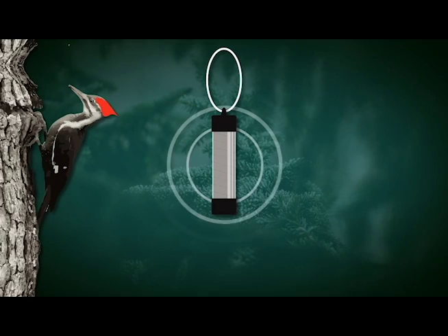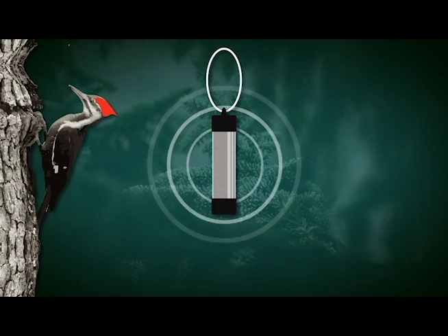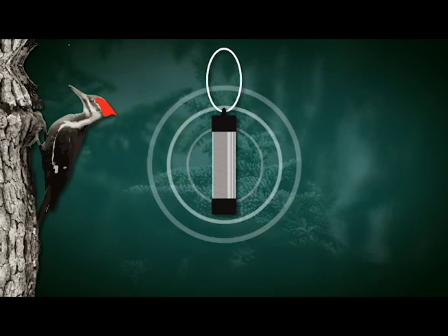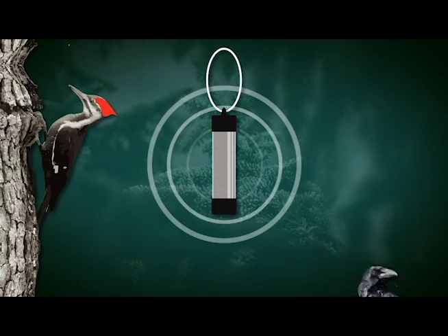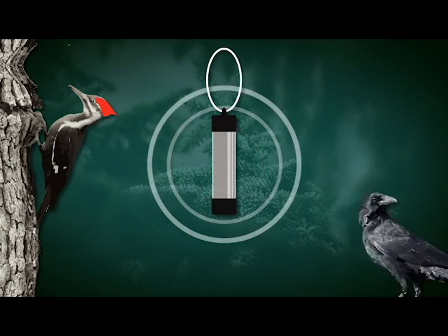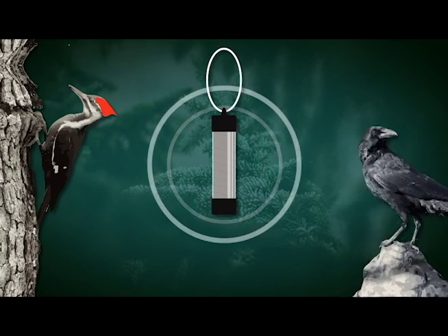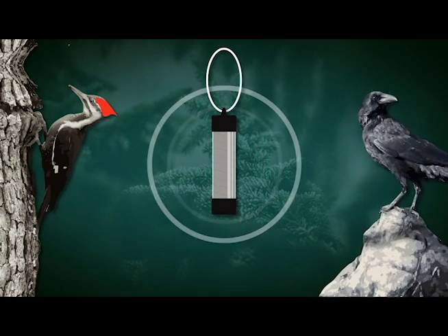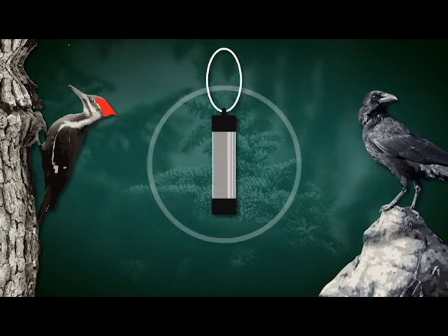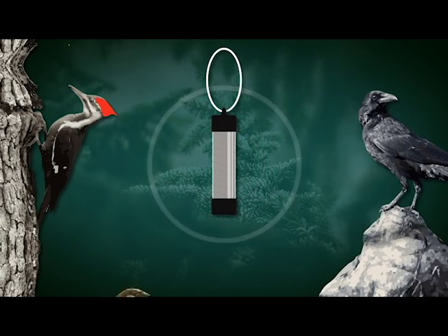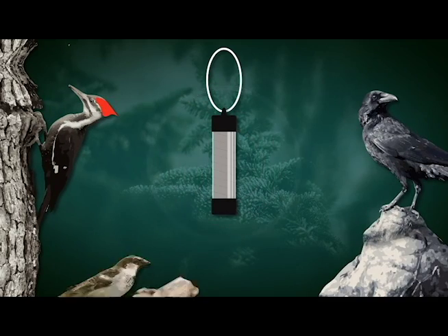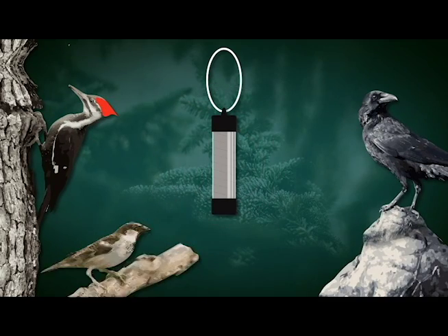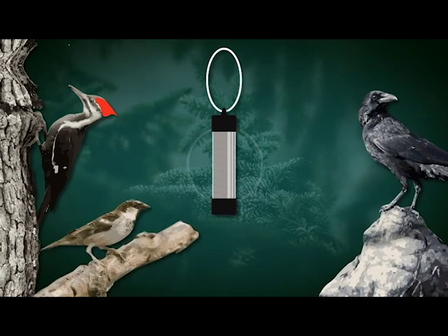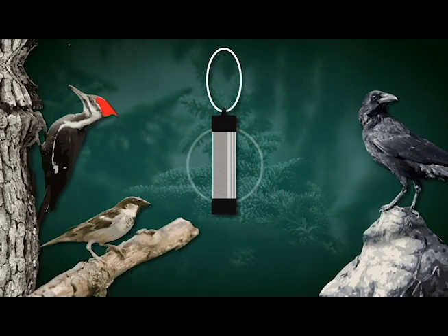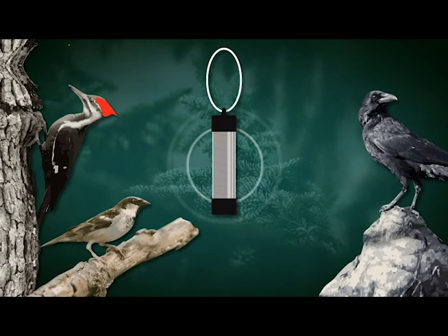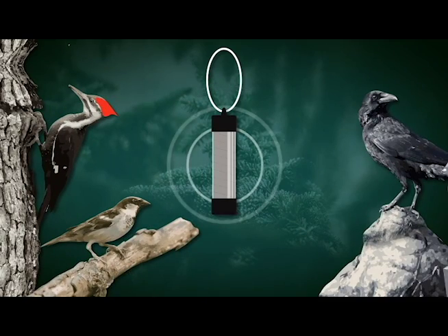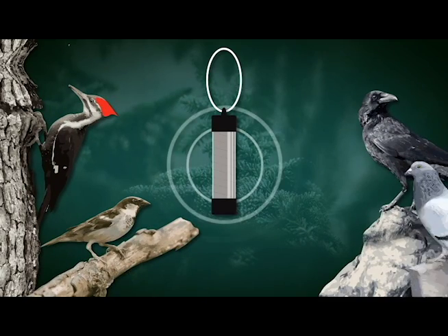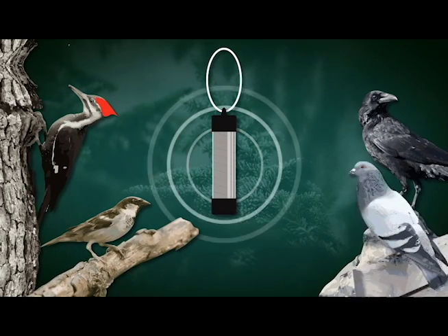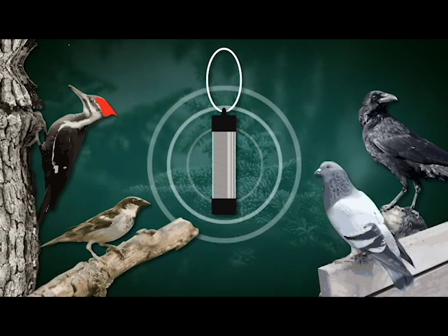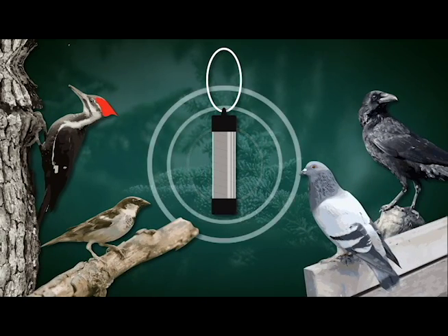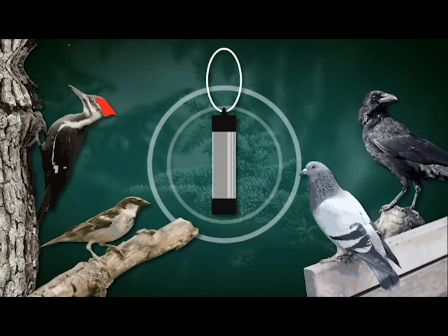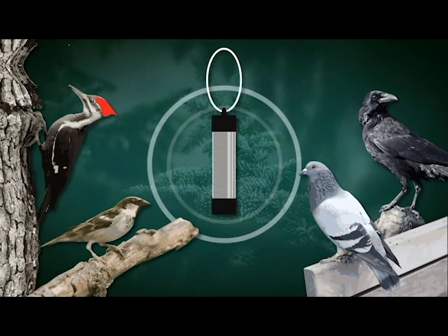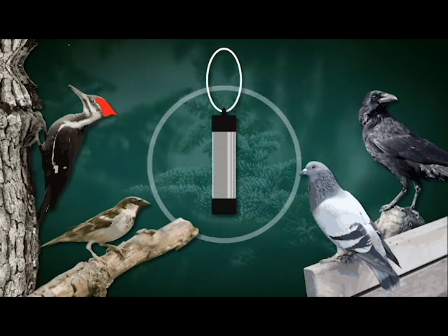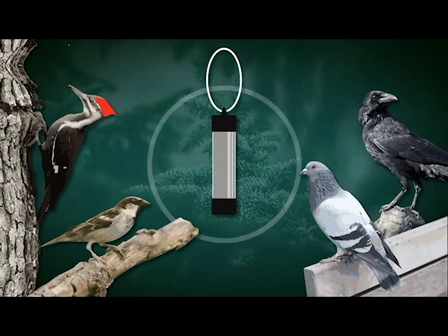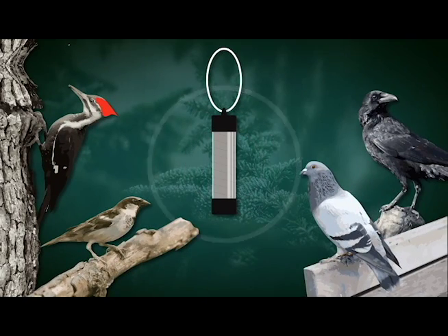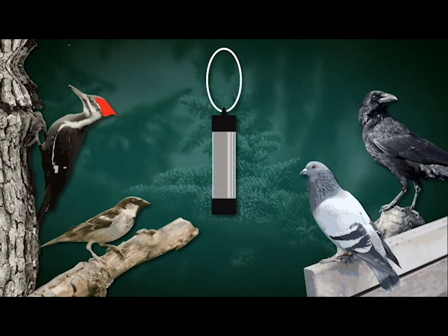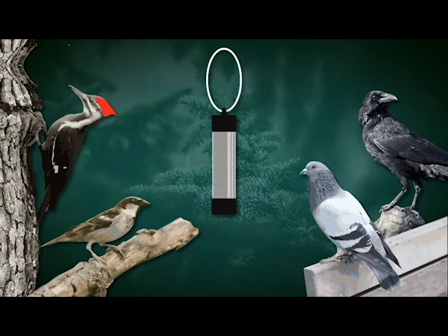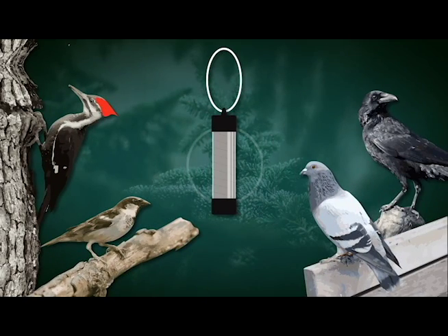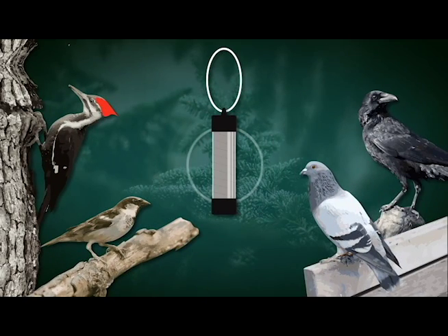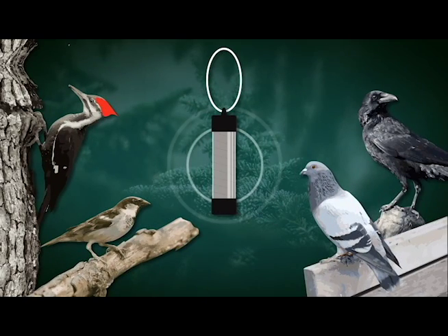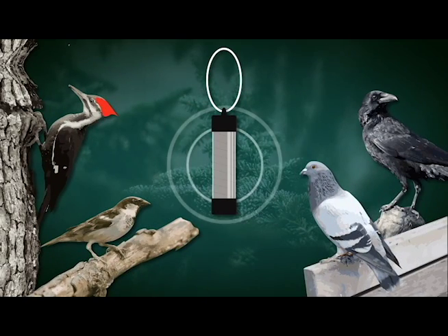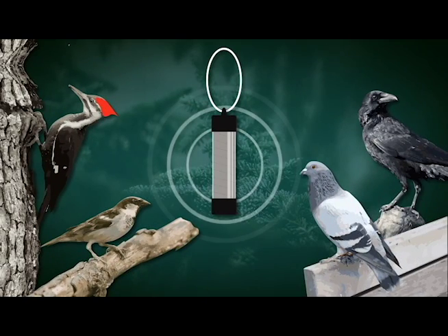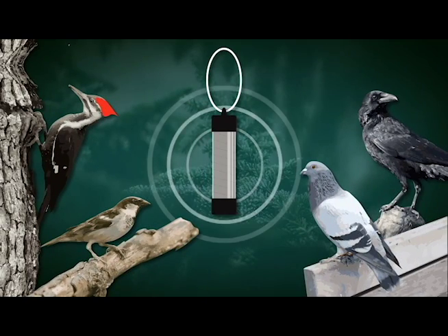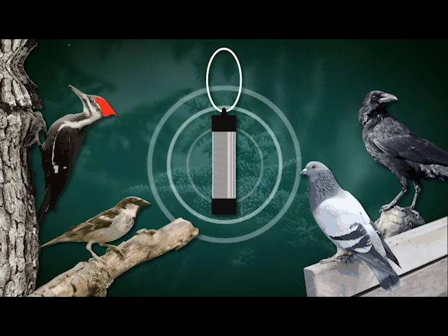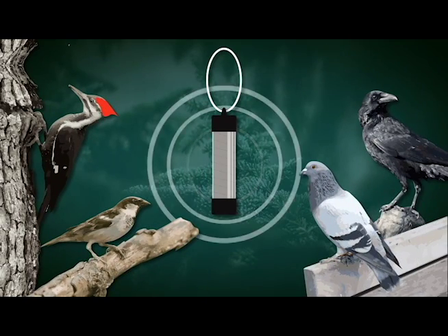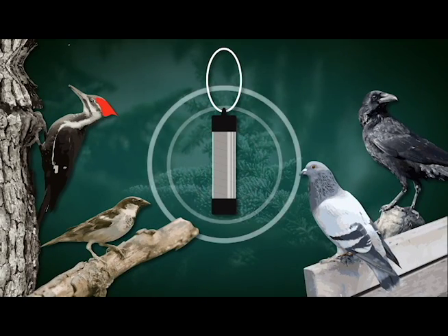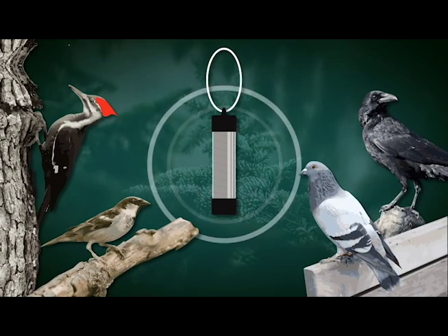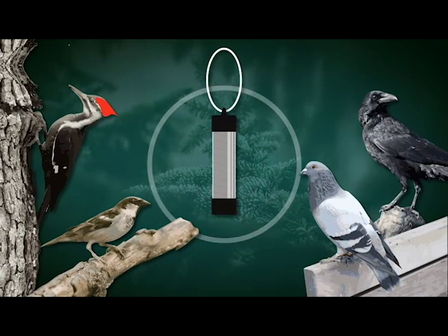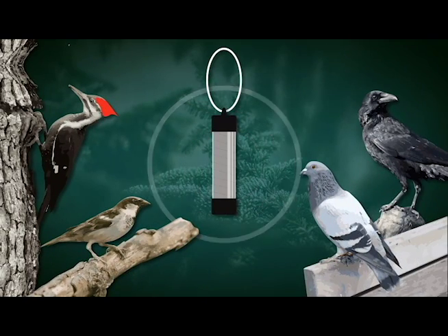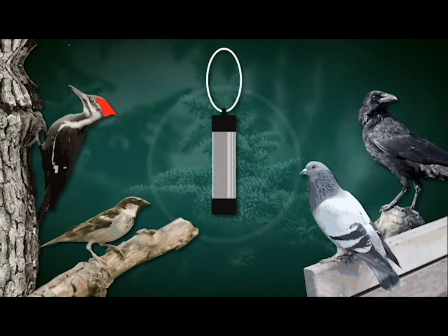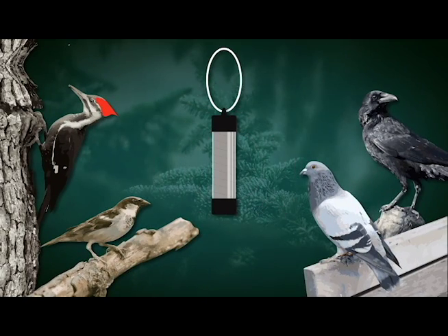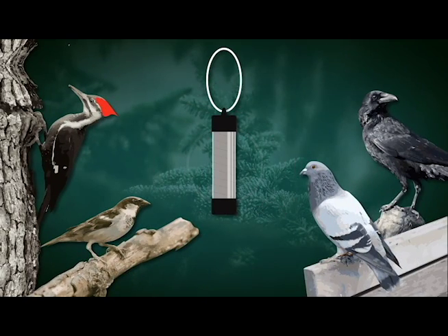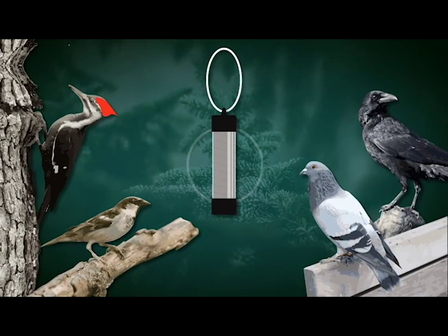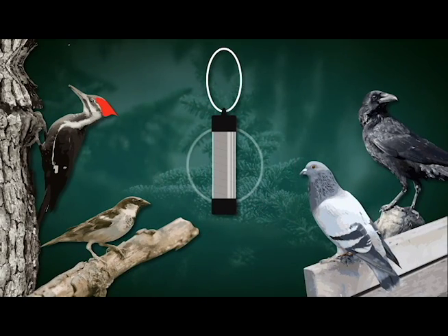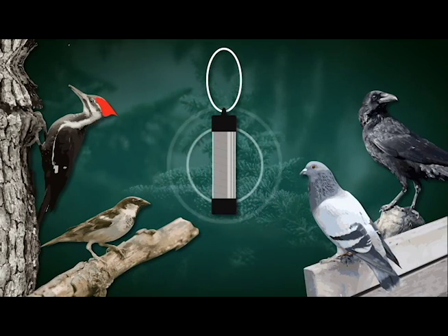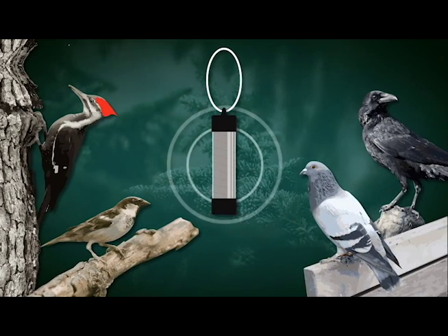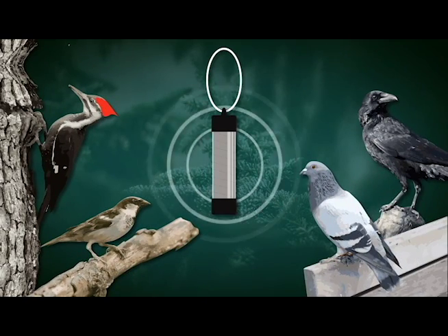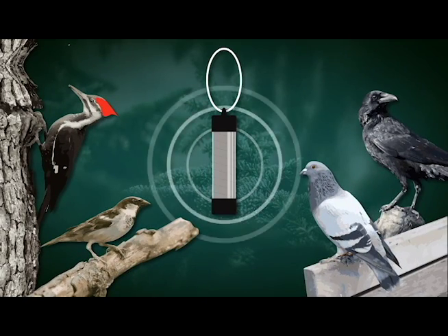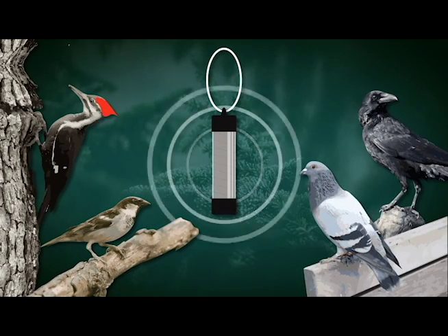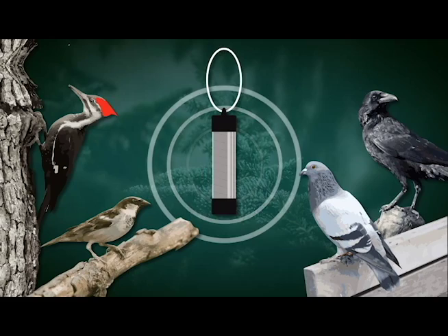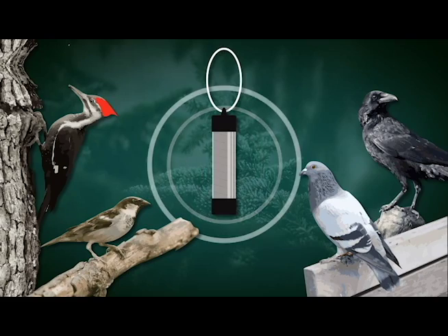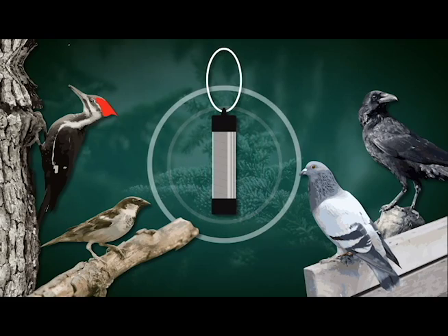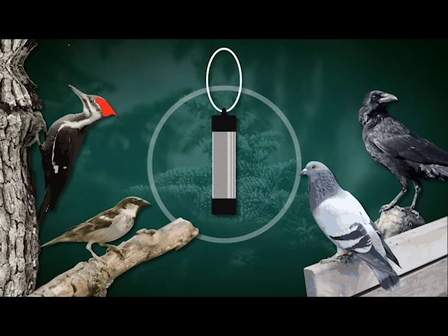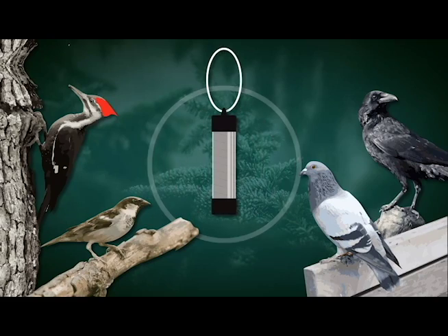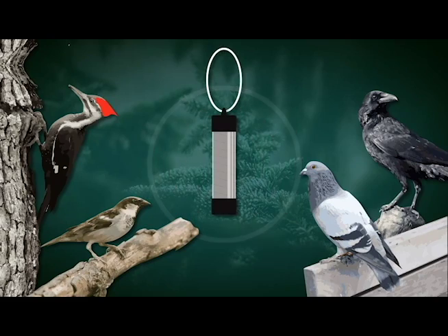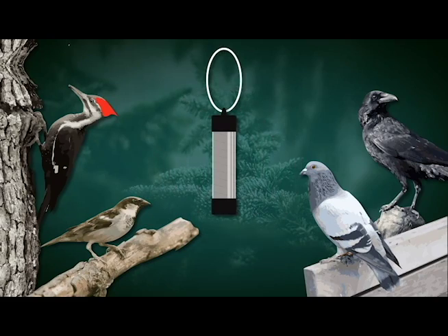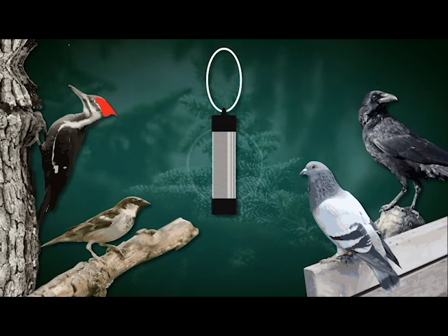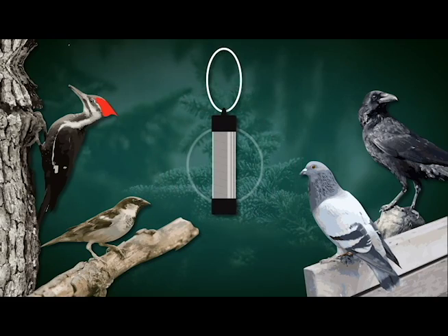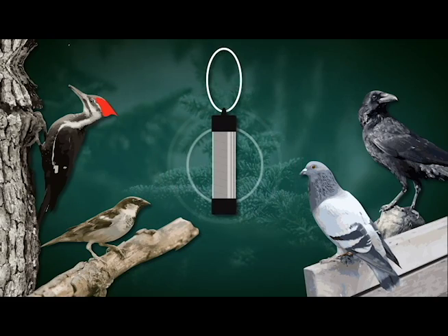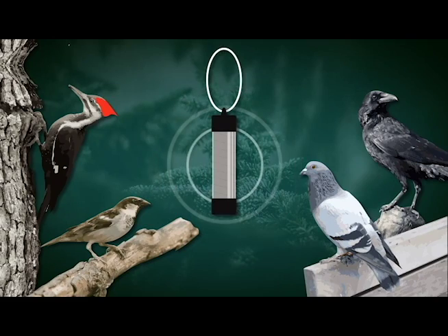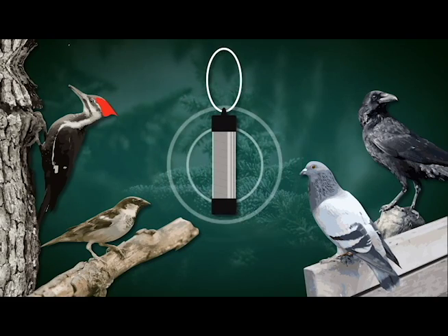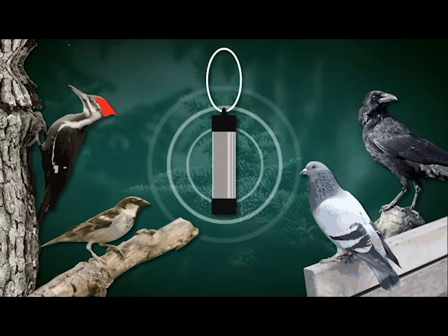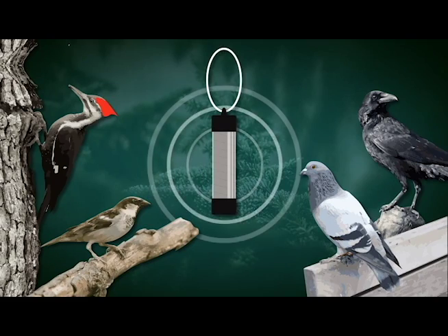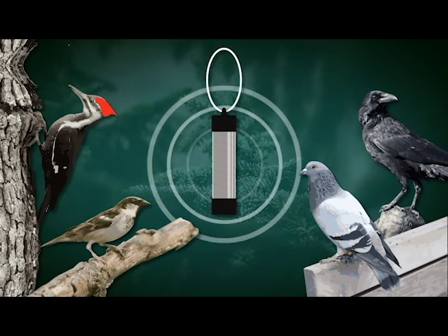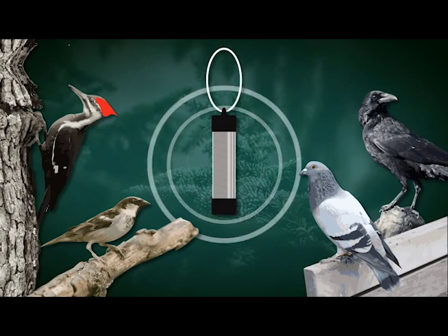Woodpeckers, crows, sparrows, and pigeons can be troublesome by scavenging garbage, damaging your house, and leaving feces.